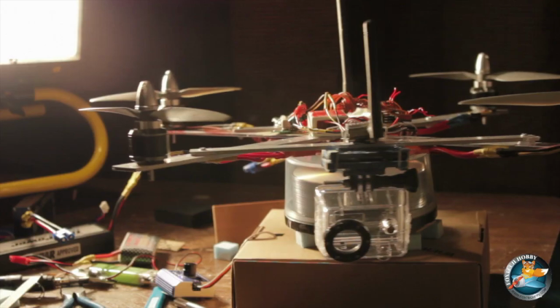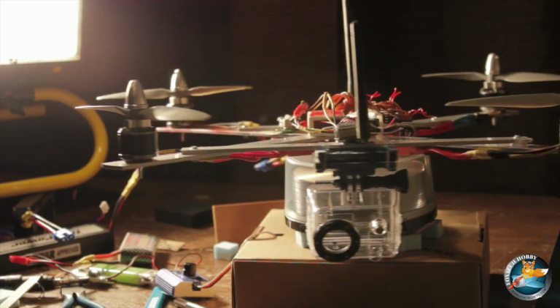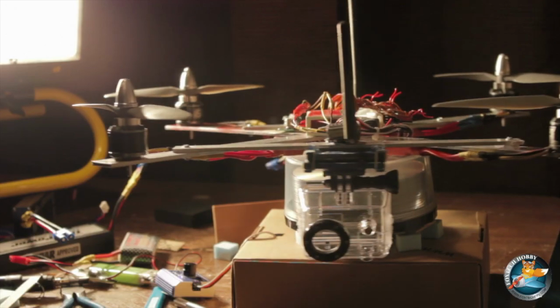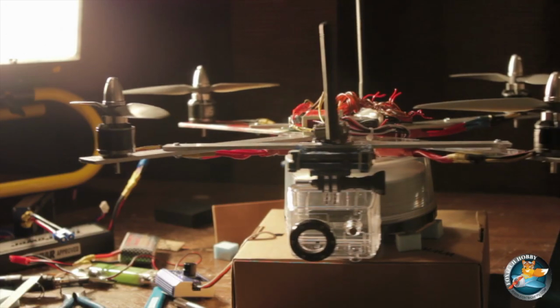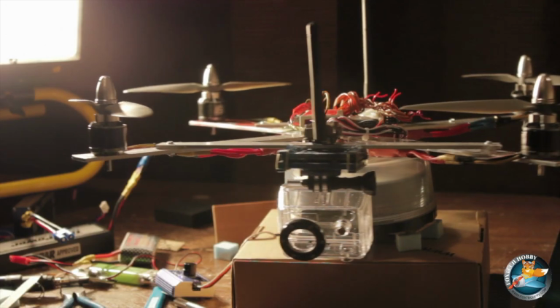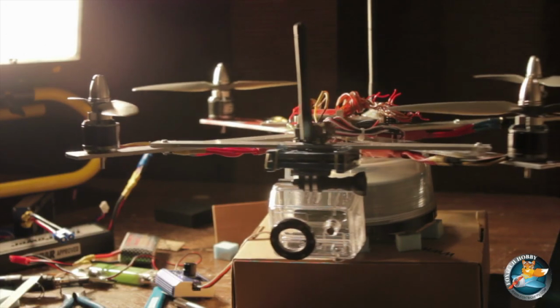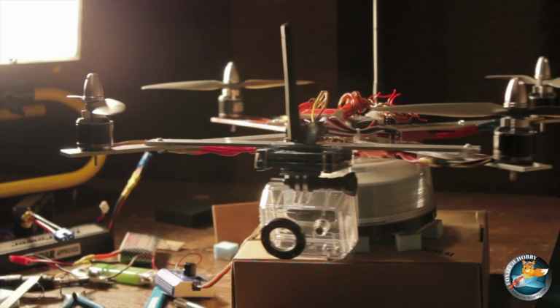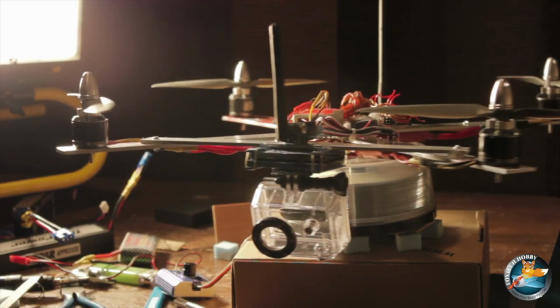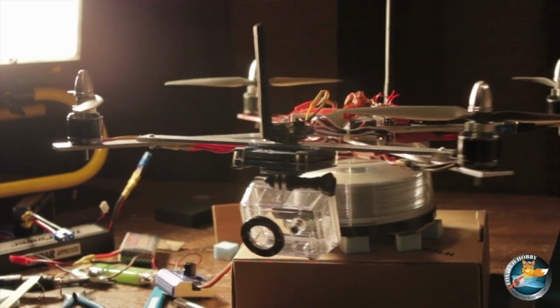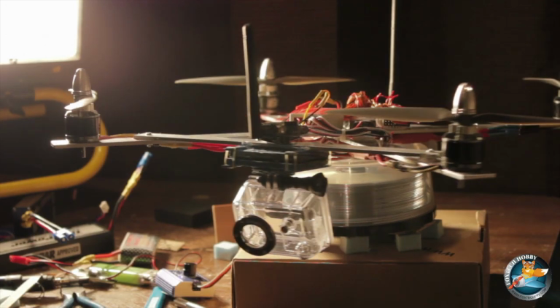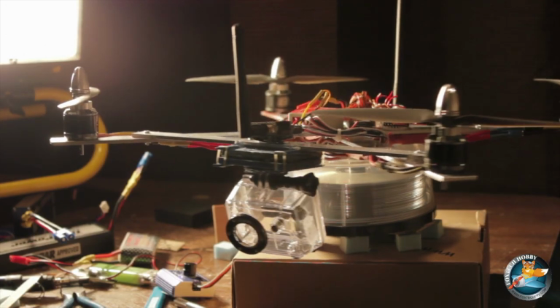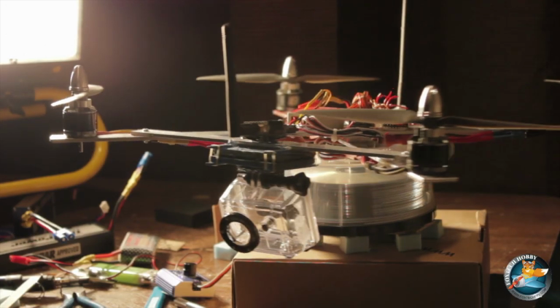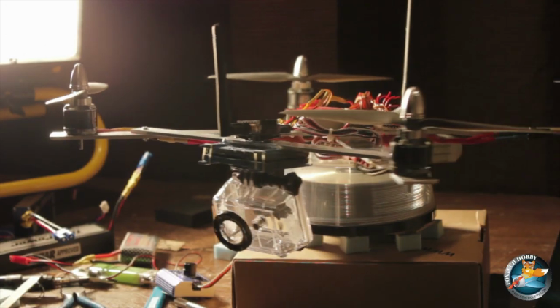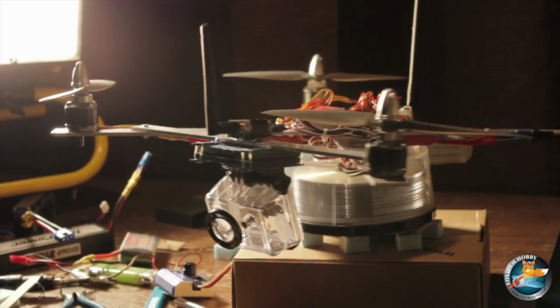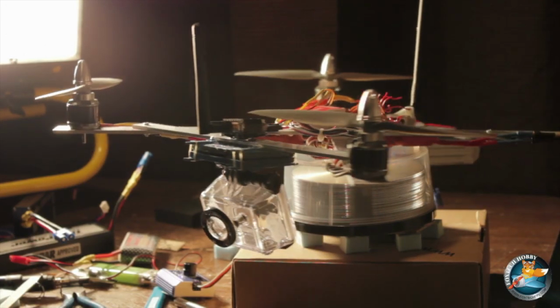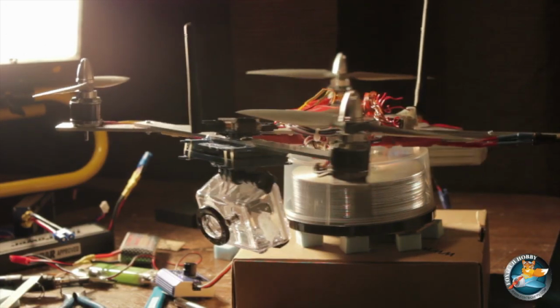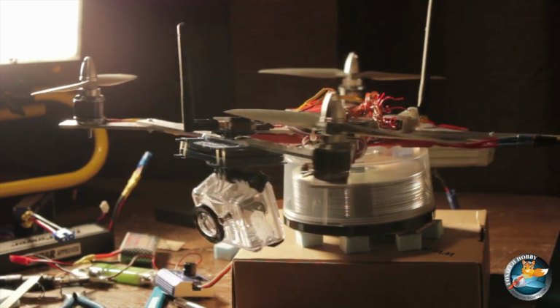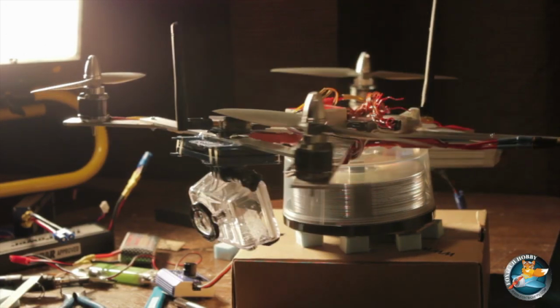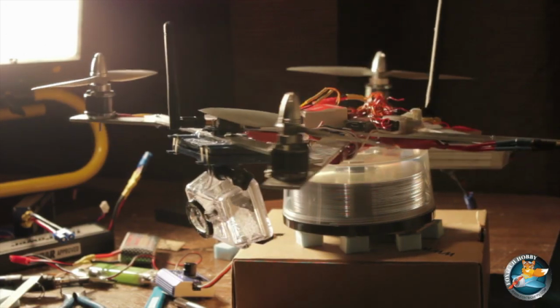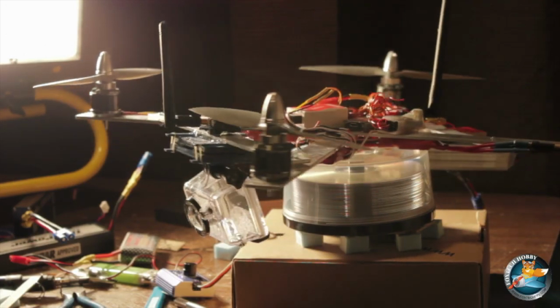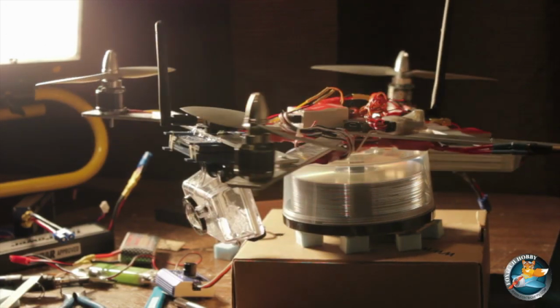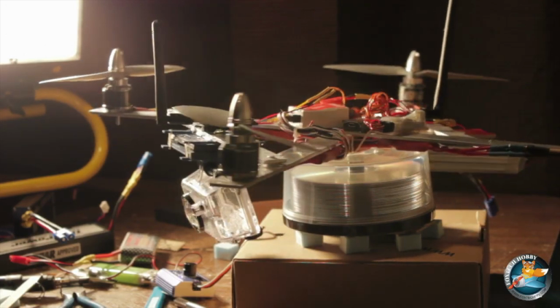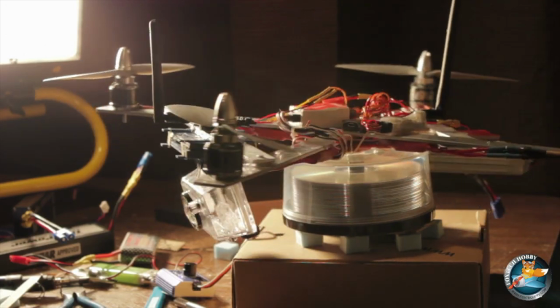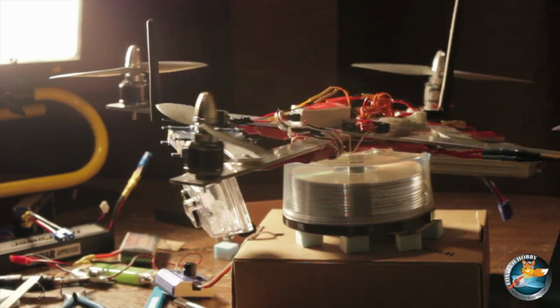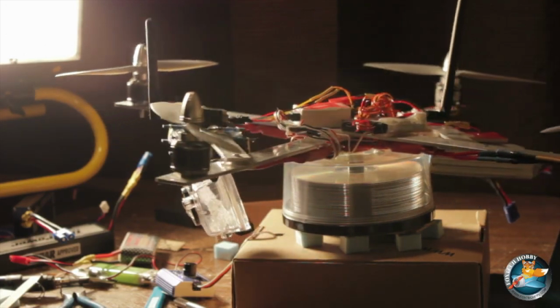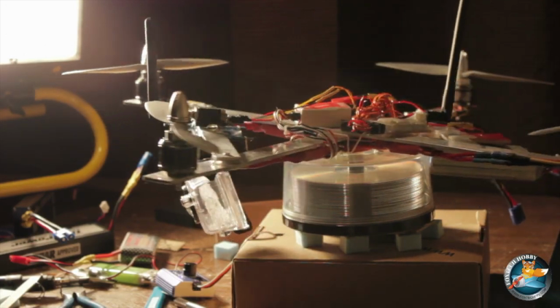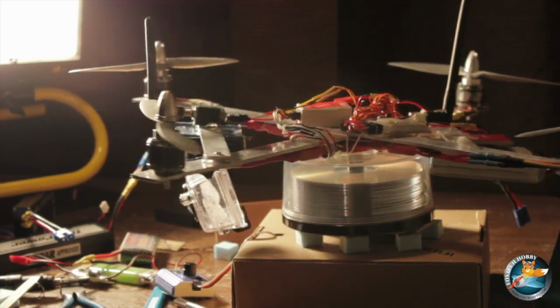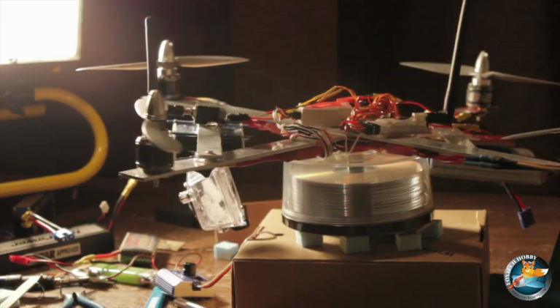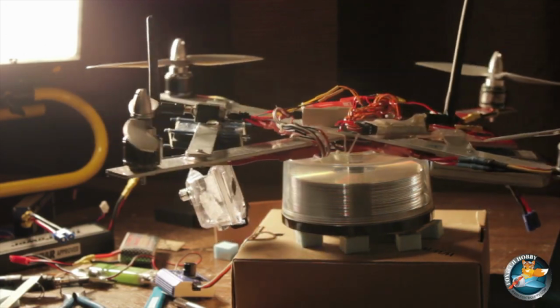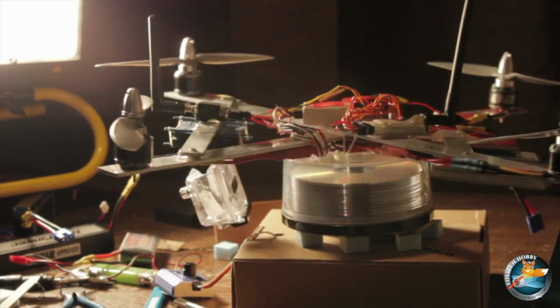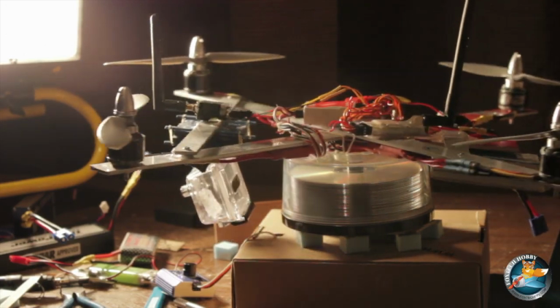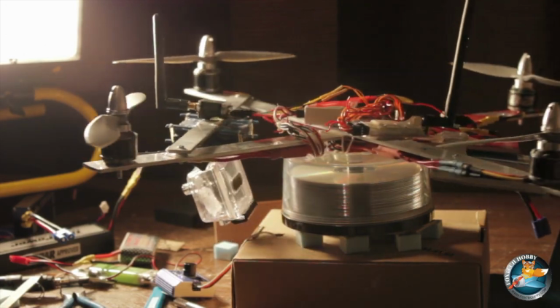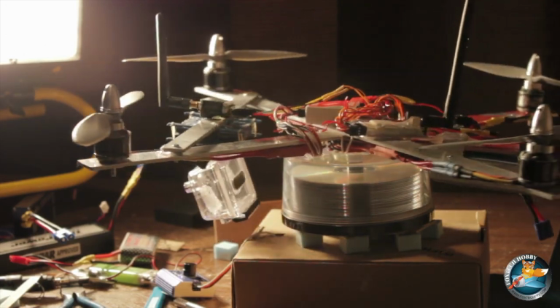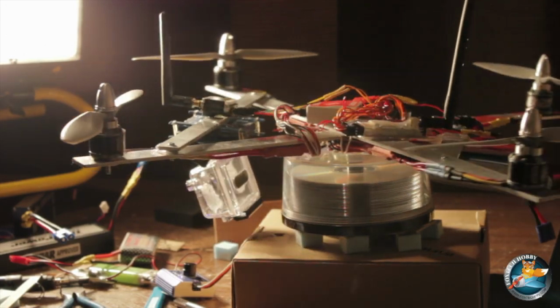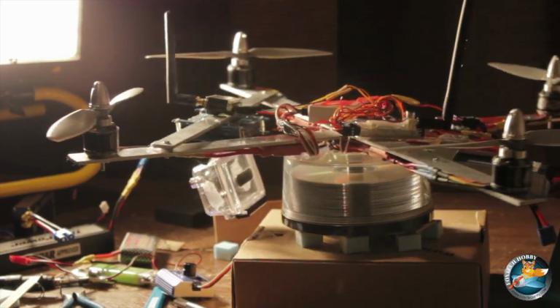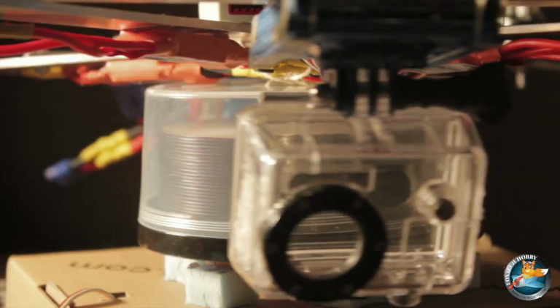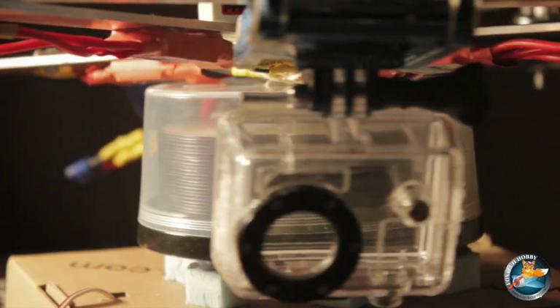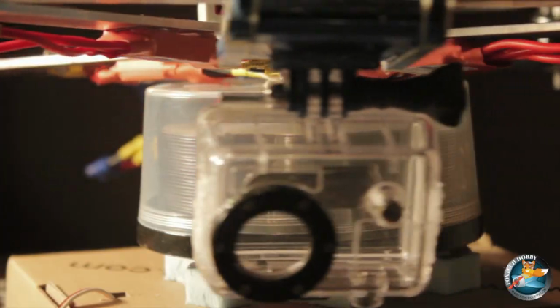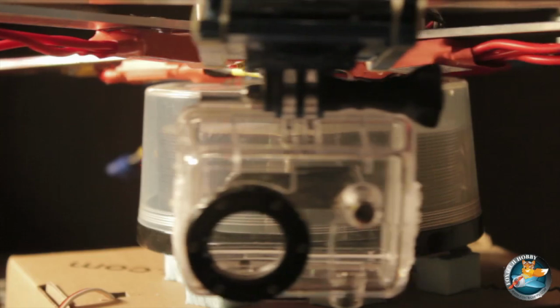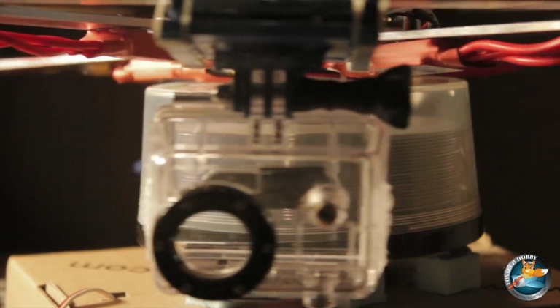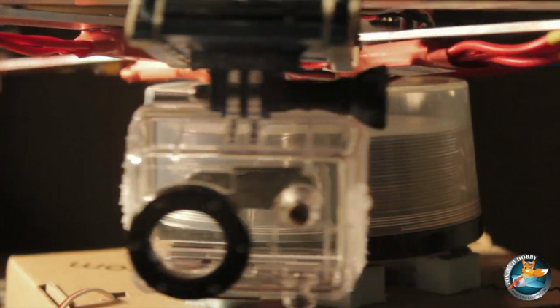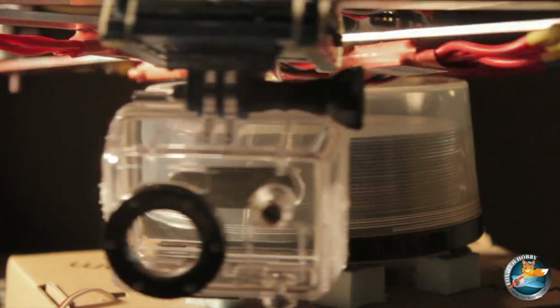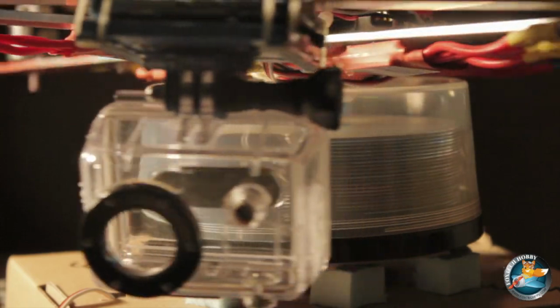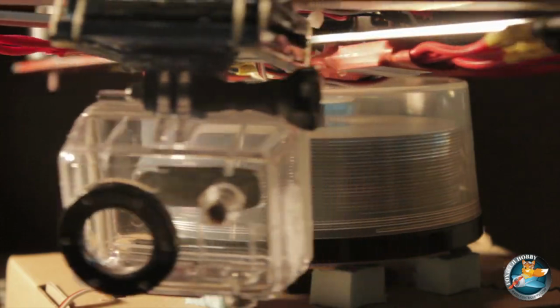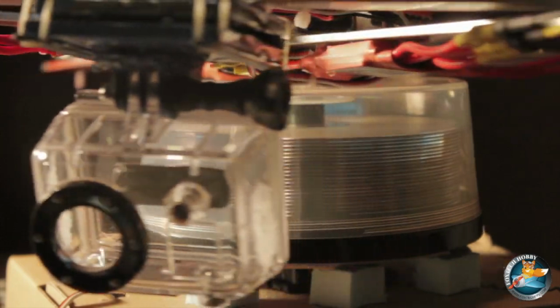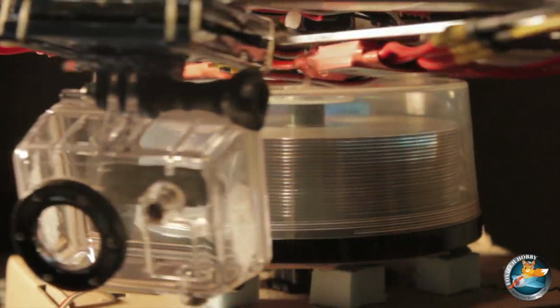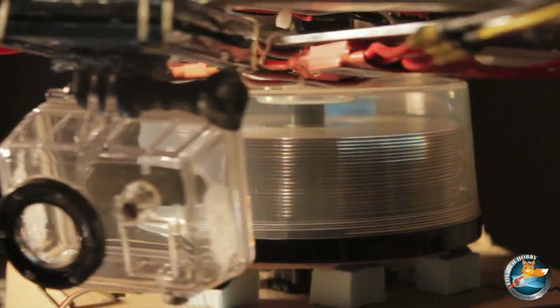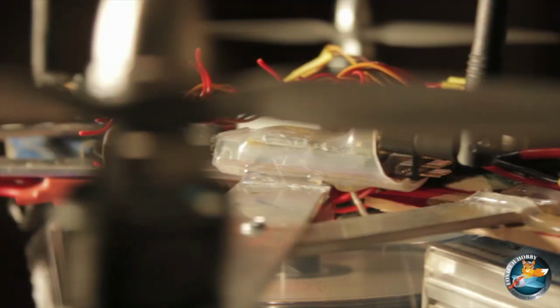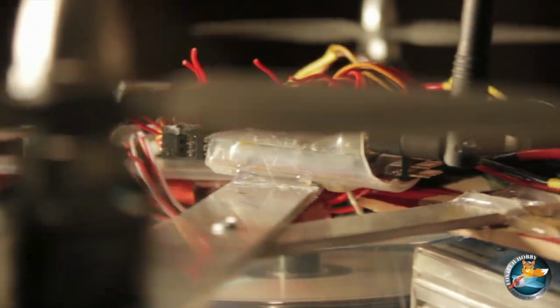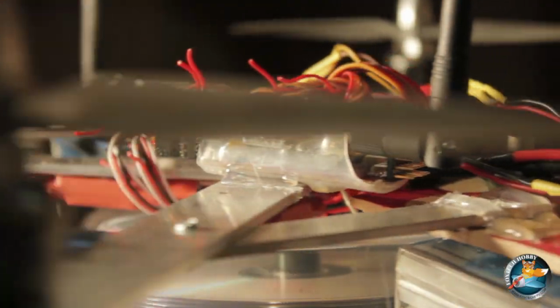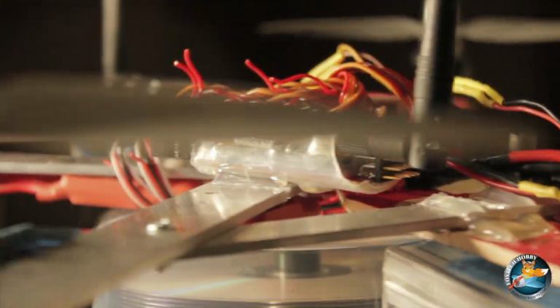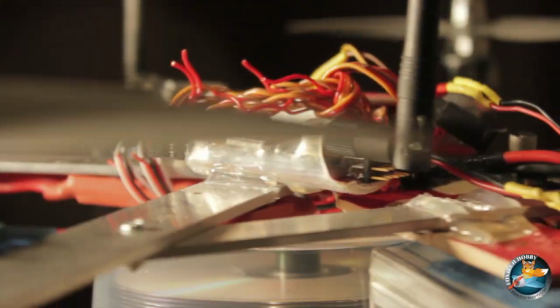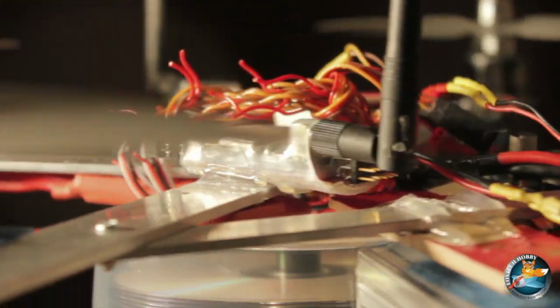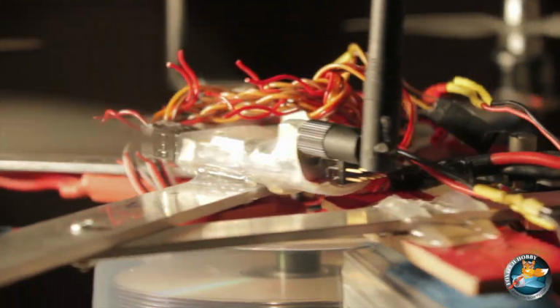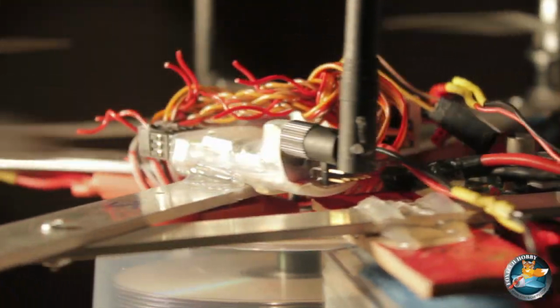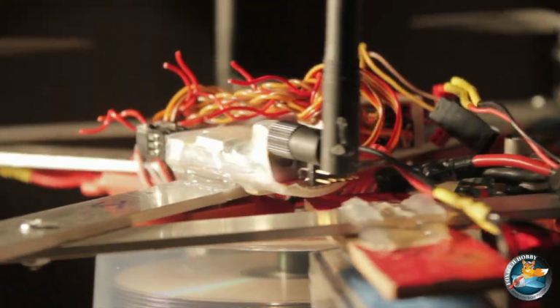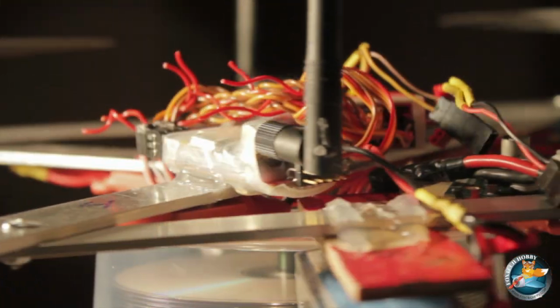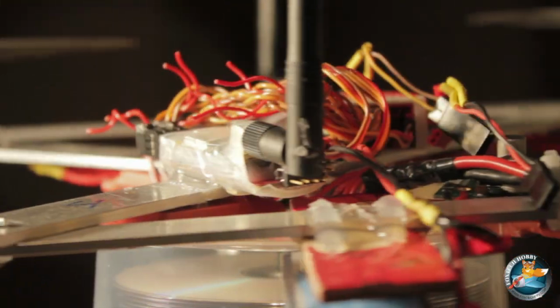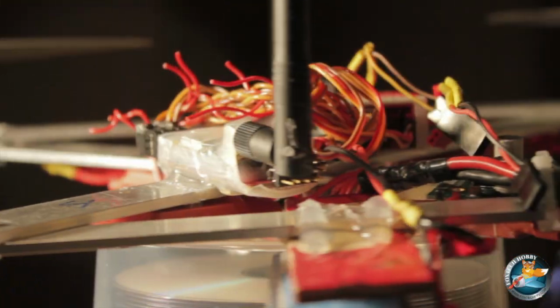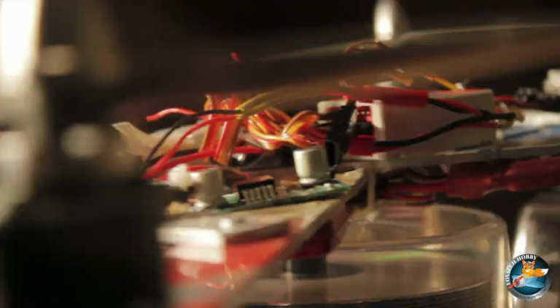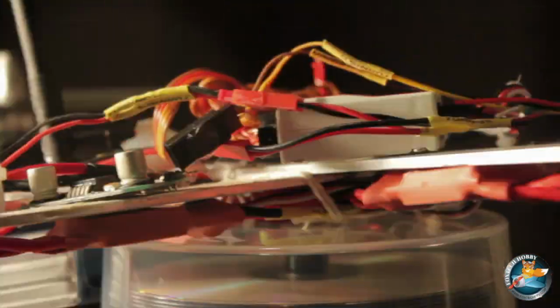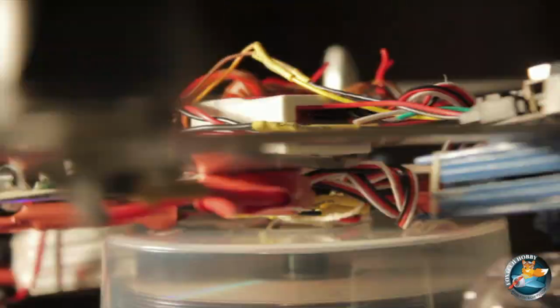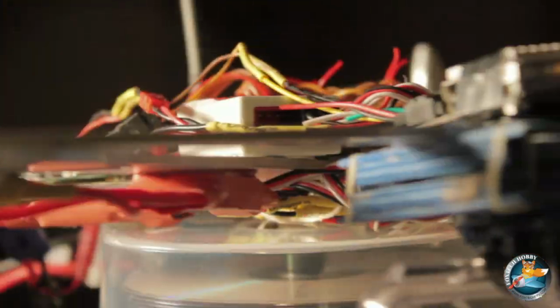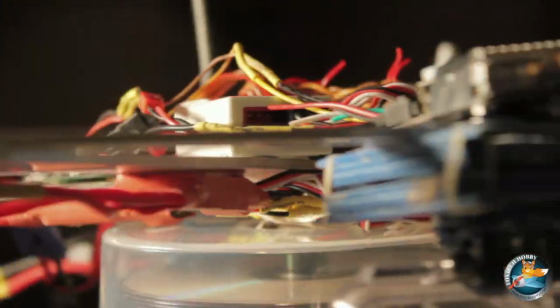I'm going to be testing the Naza out on my homemade quadcopter that has a GoPro on it, Dragon Link, as well as FPV.